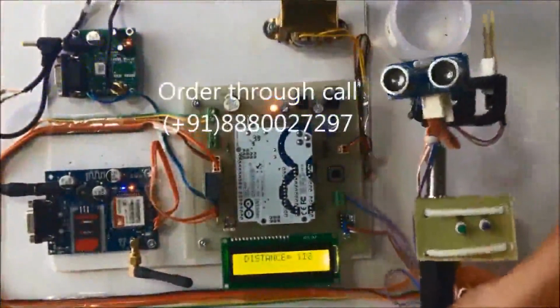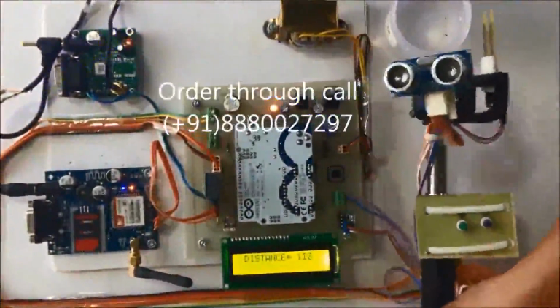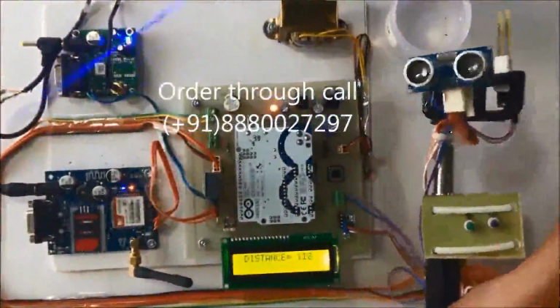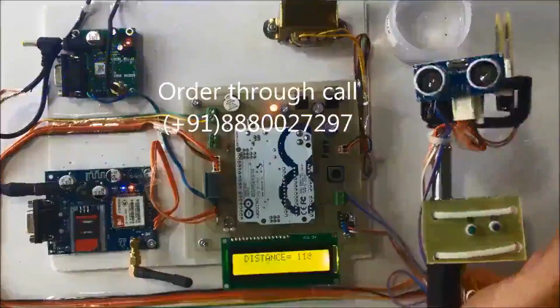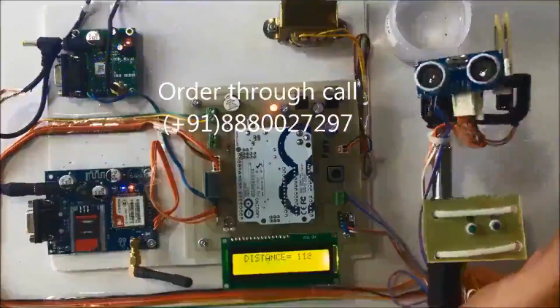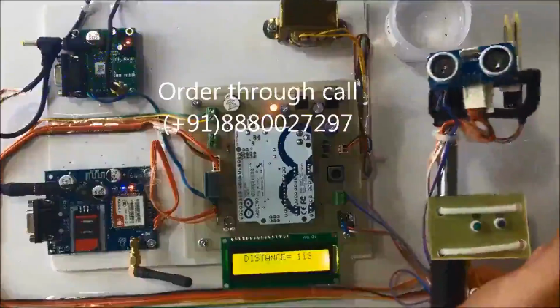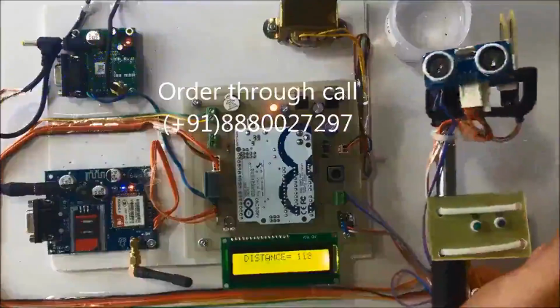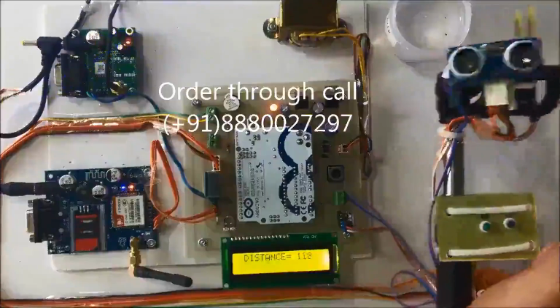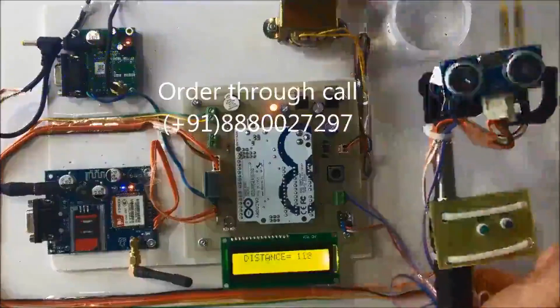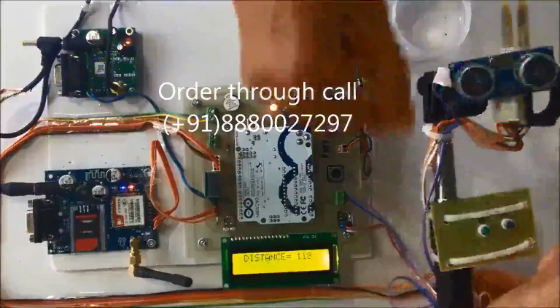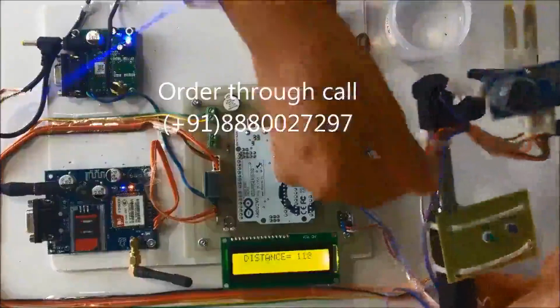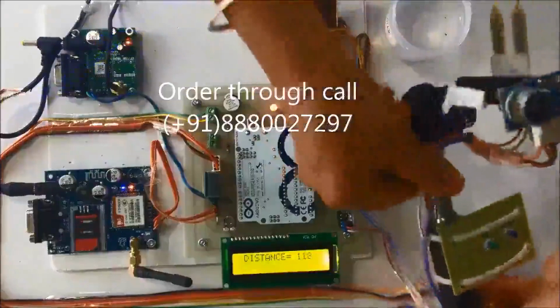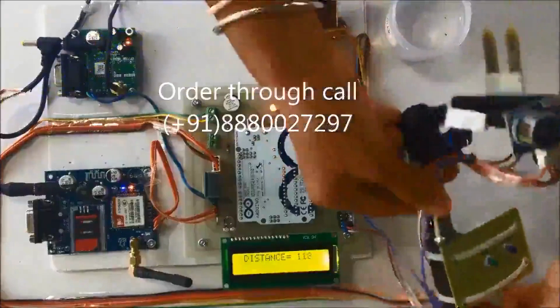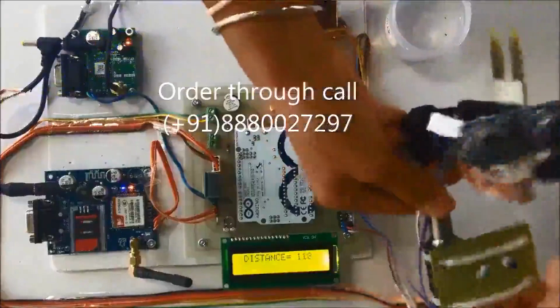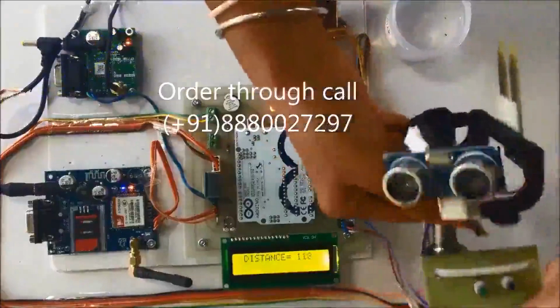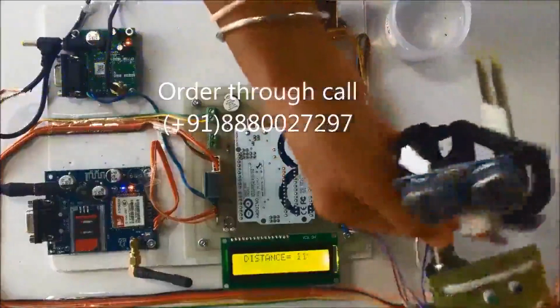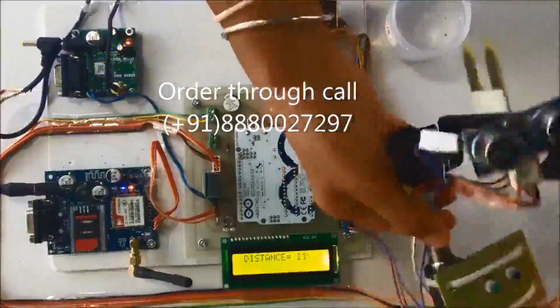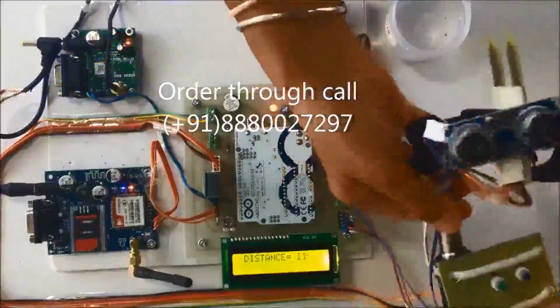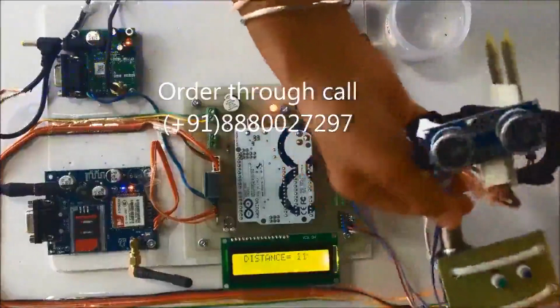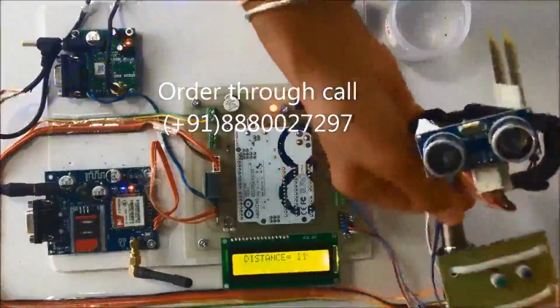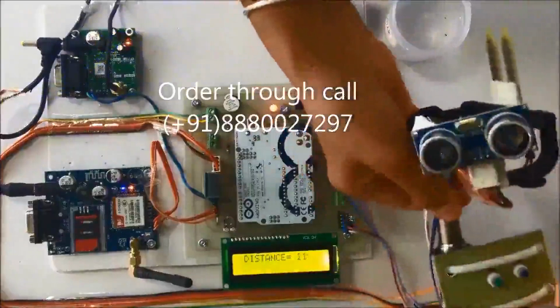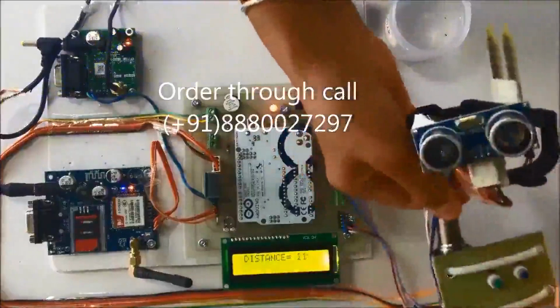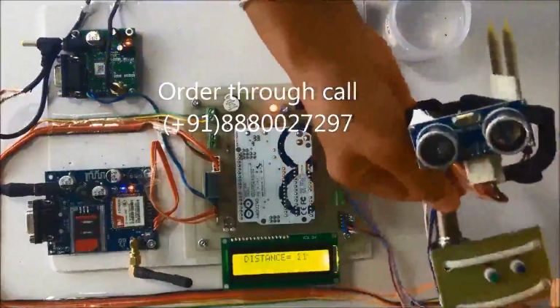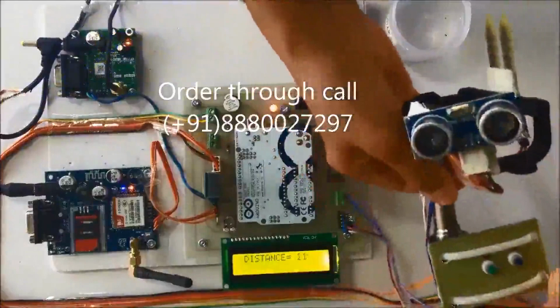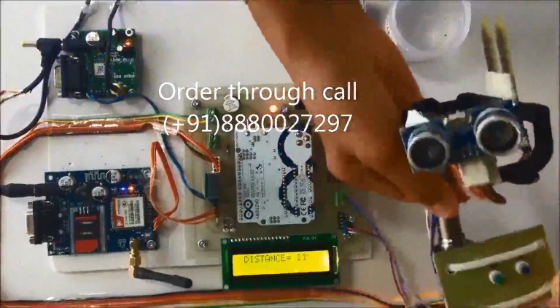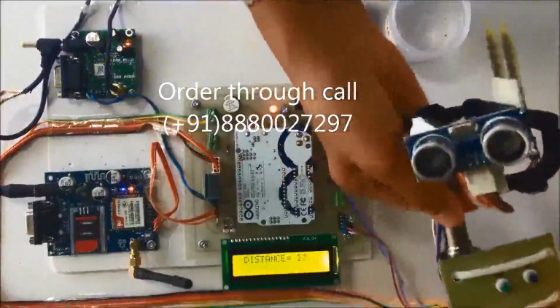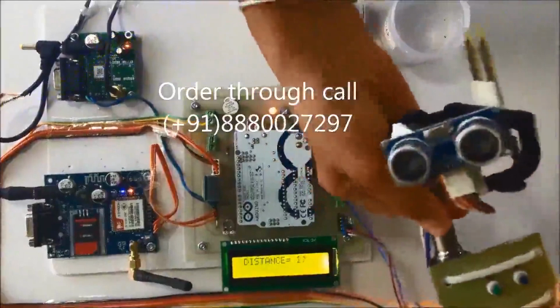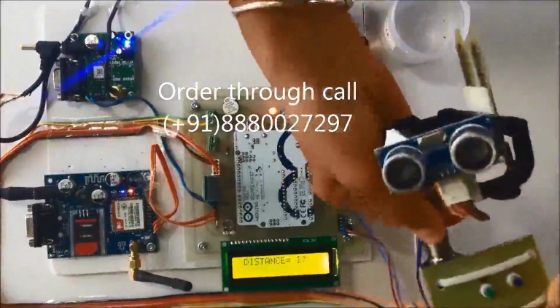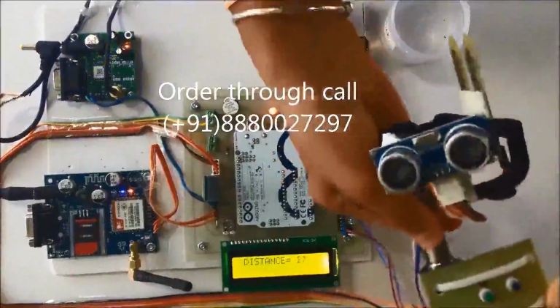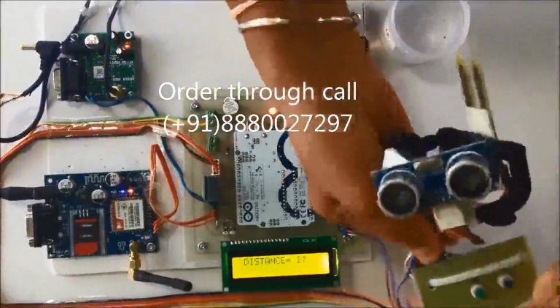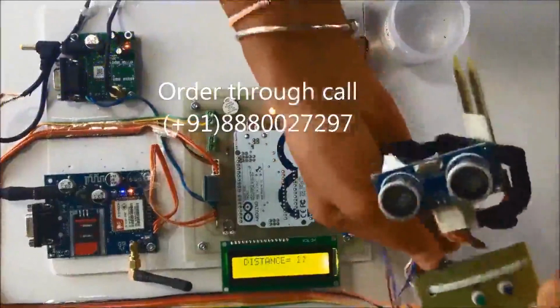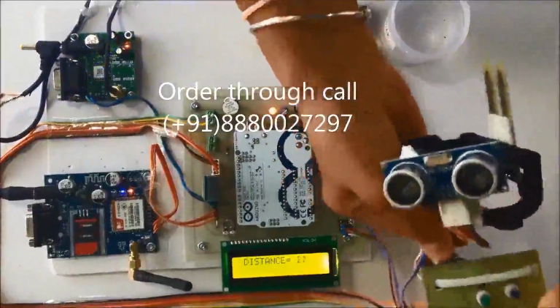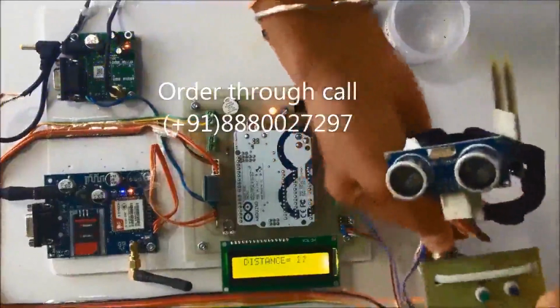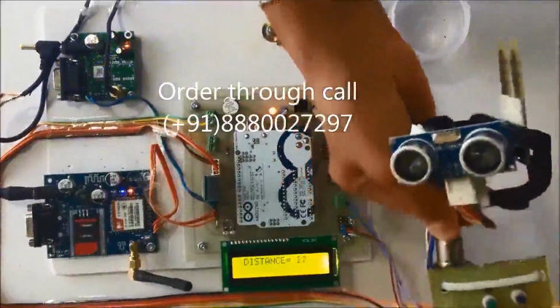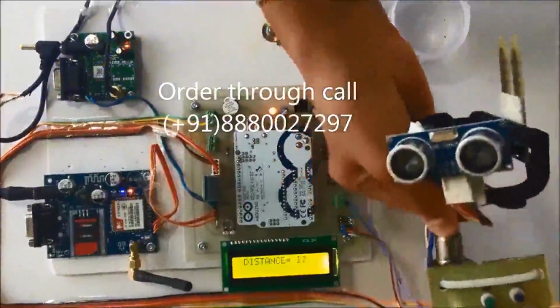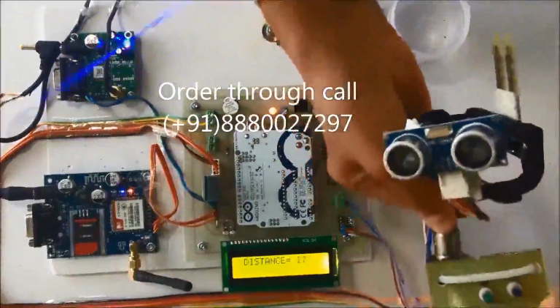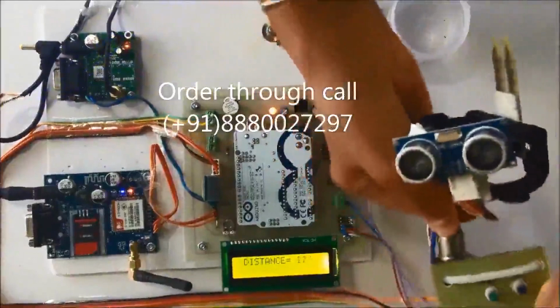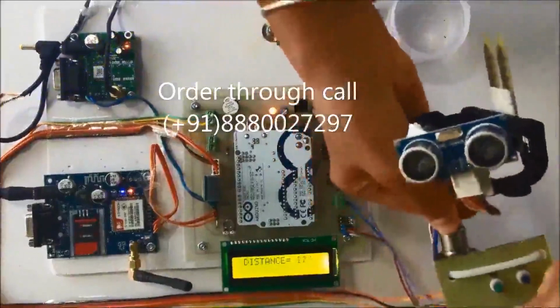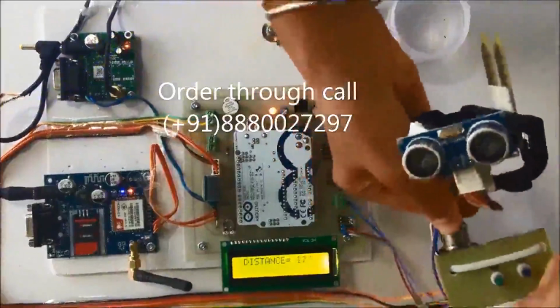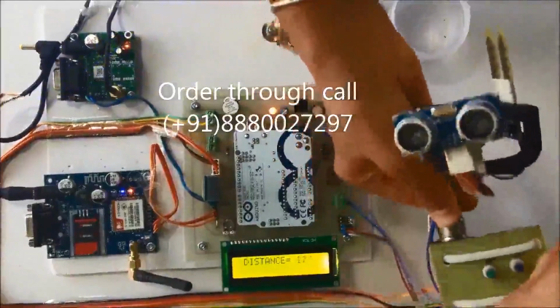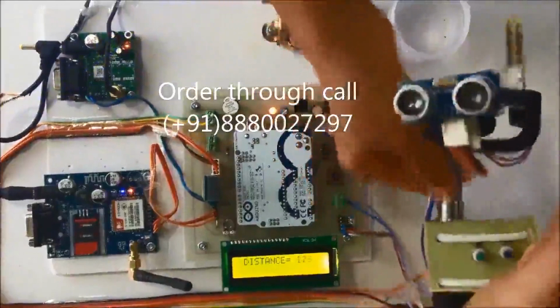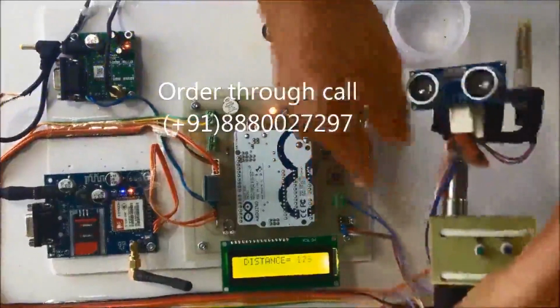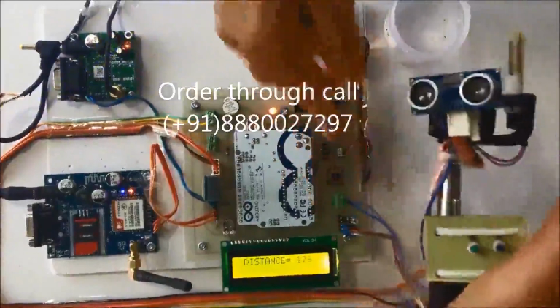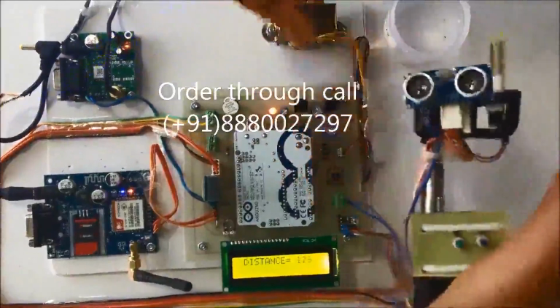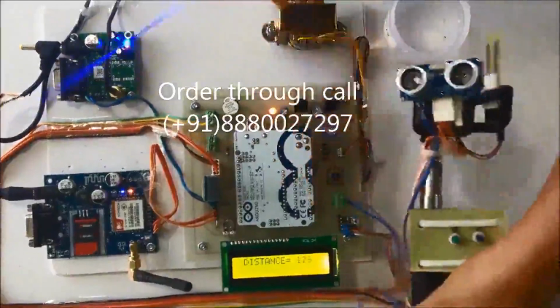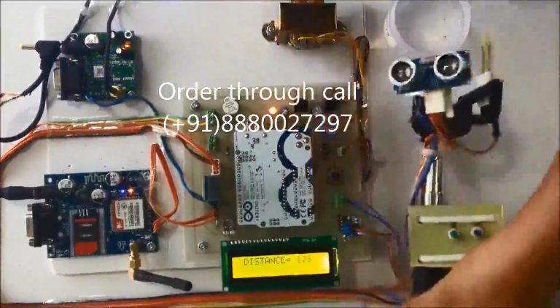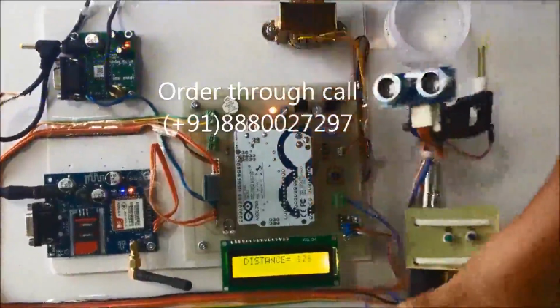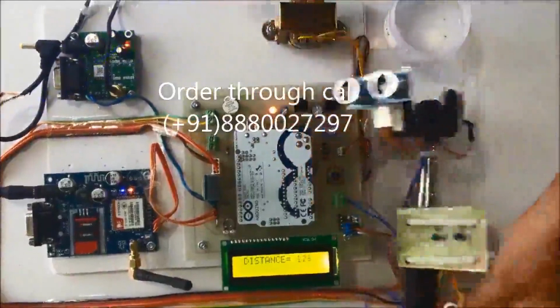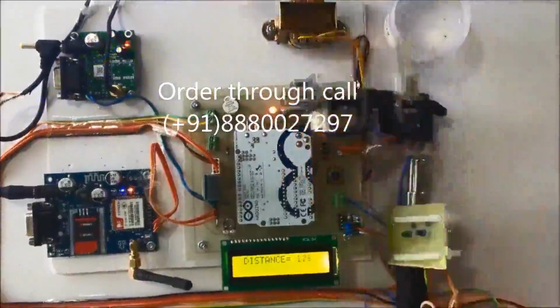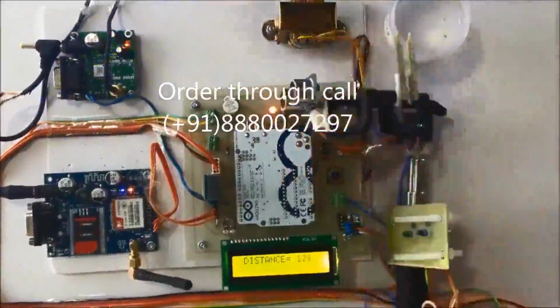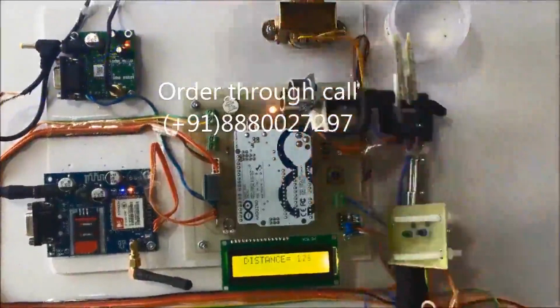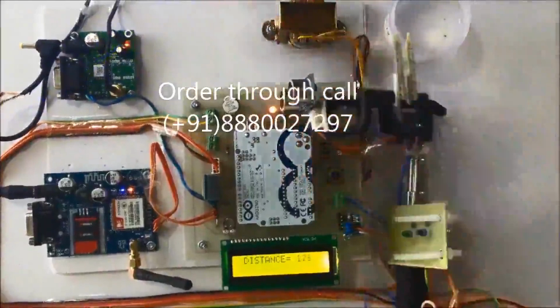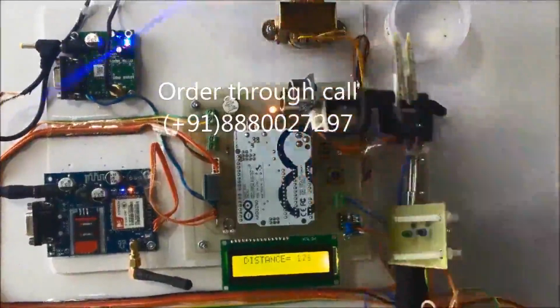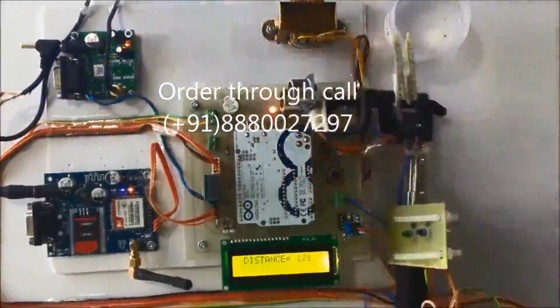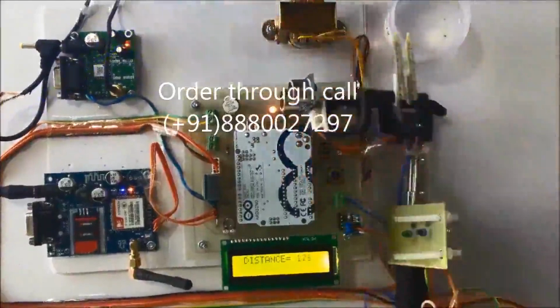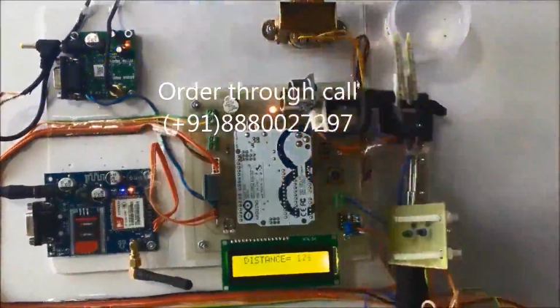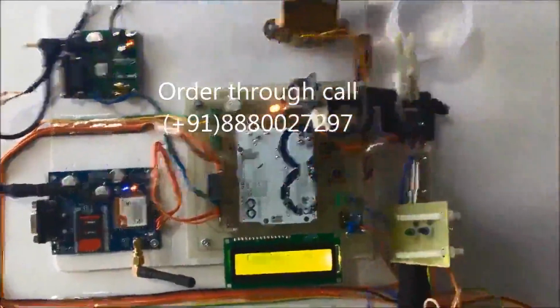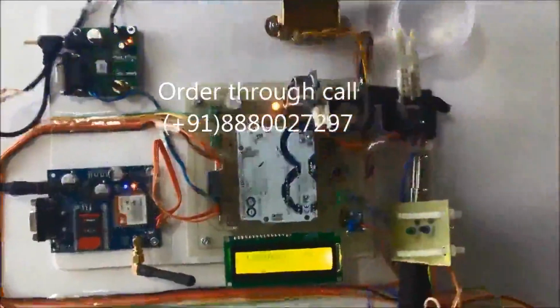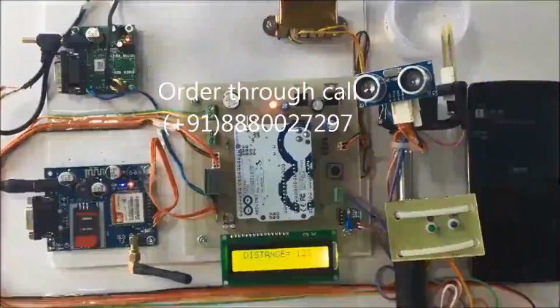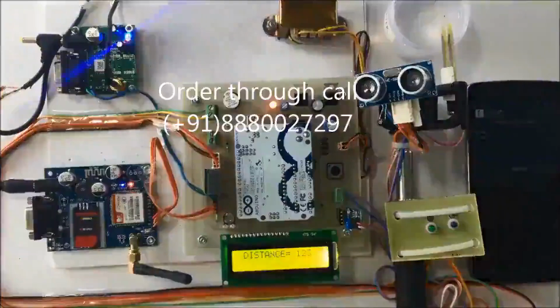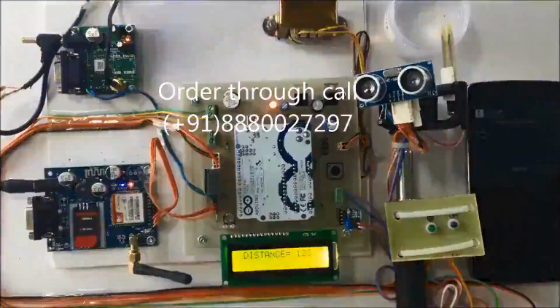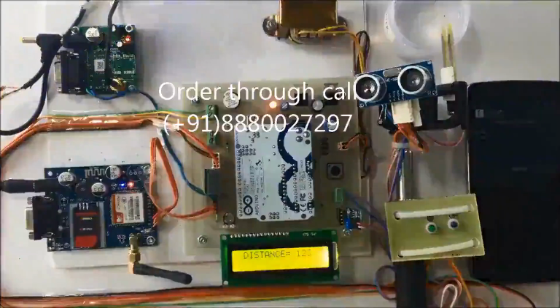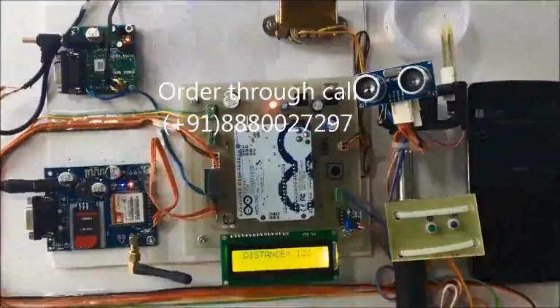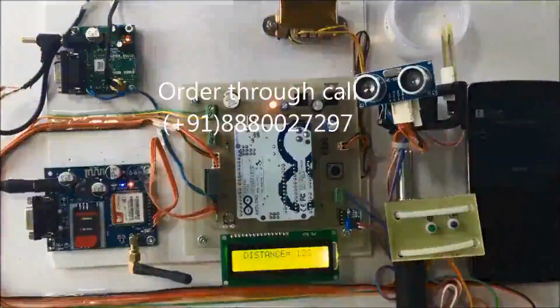This is the blind stick. You can extend or exchange the stick as per your requirement — the extension is provided here. Thank you.